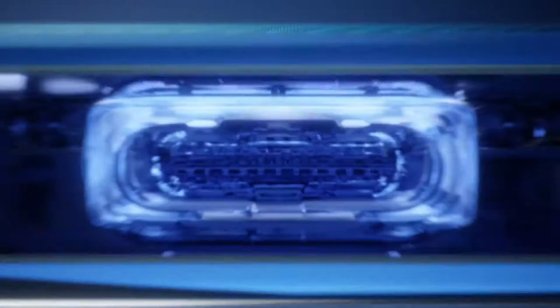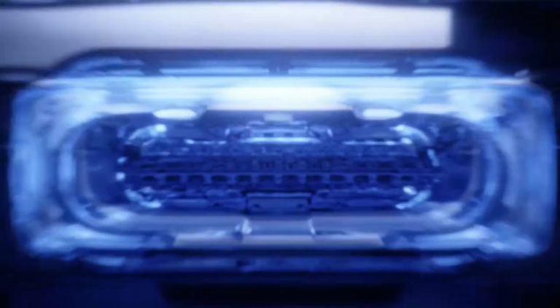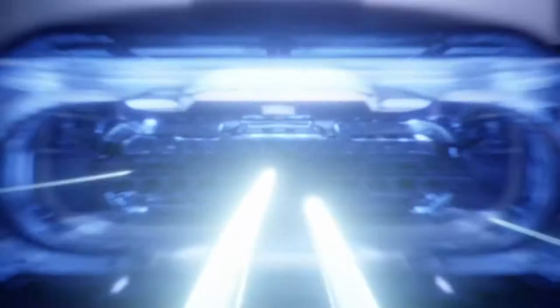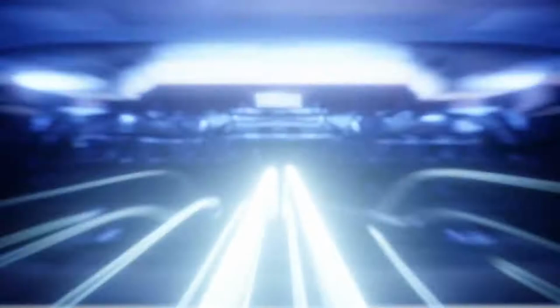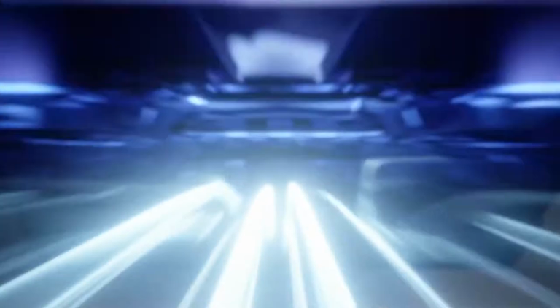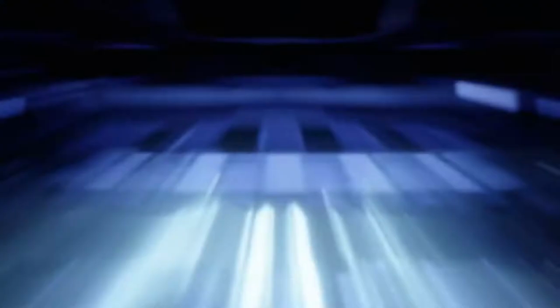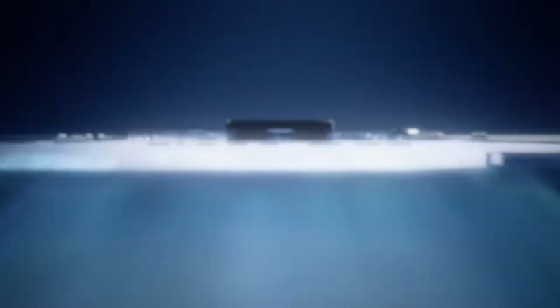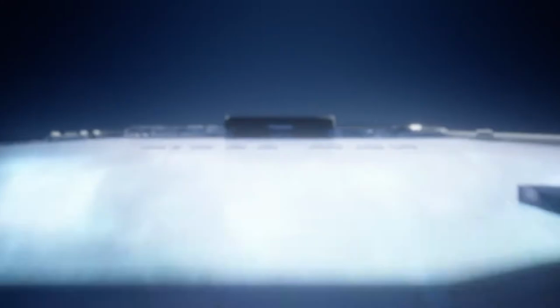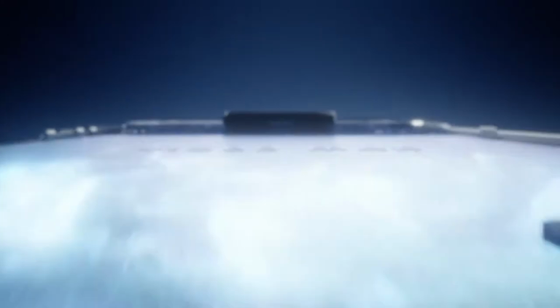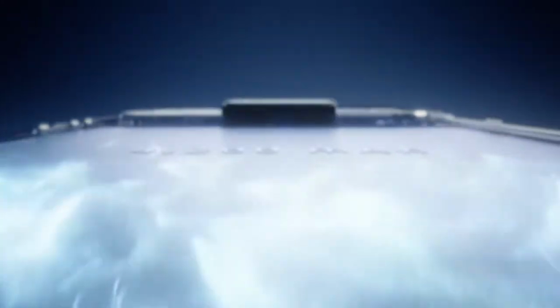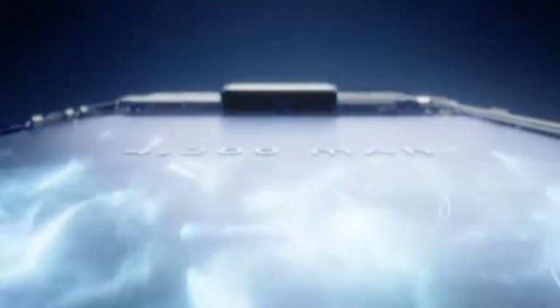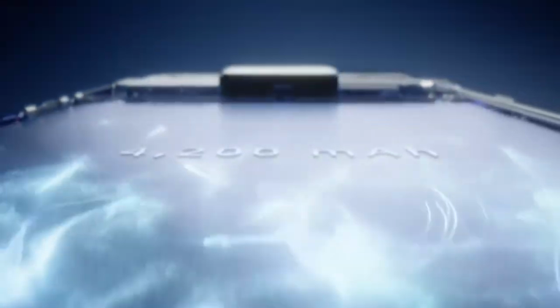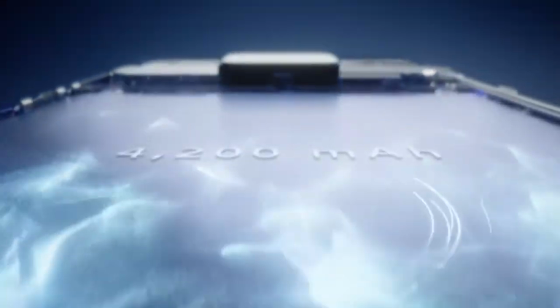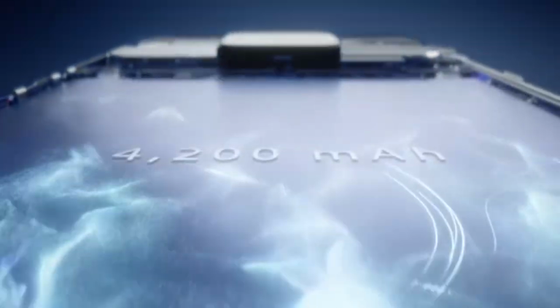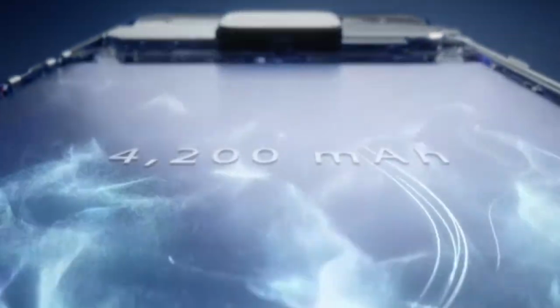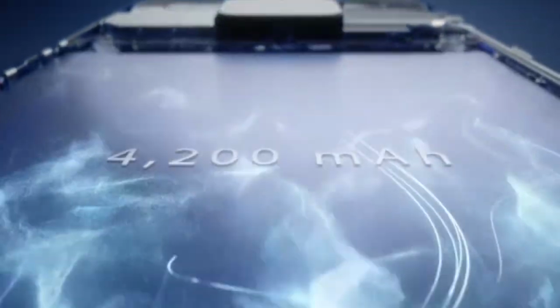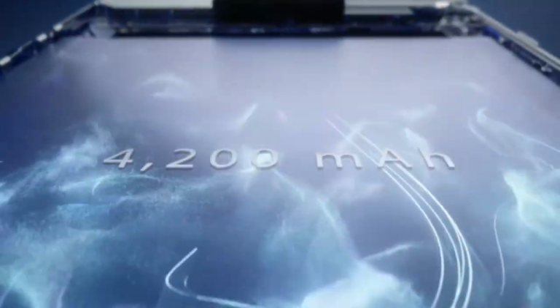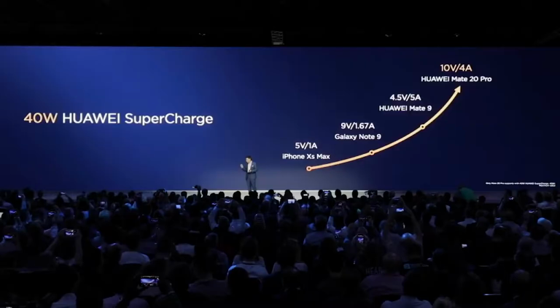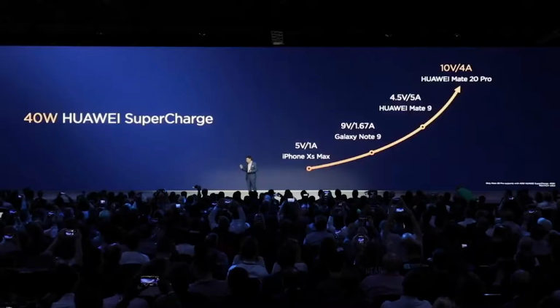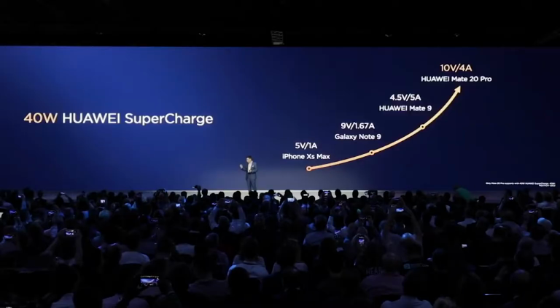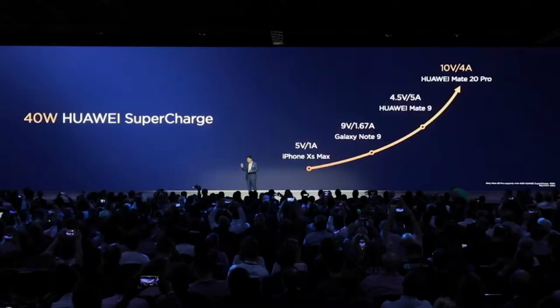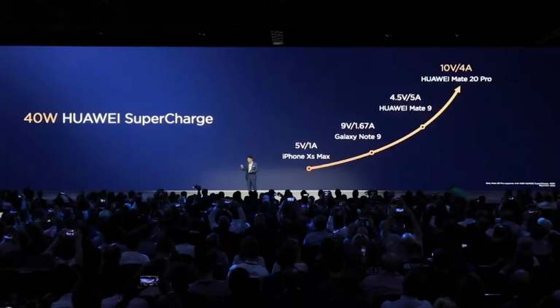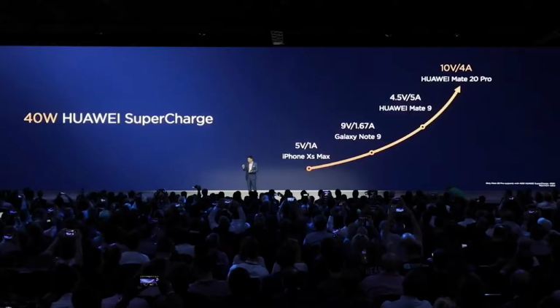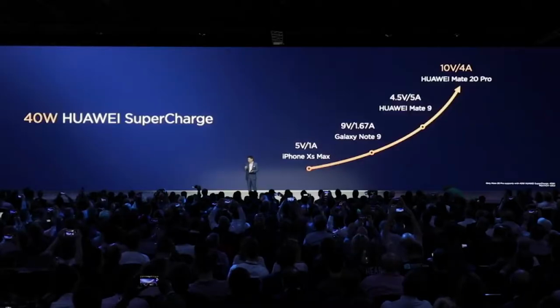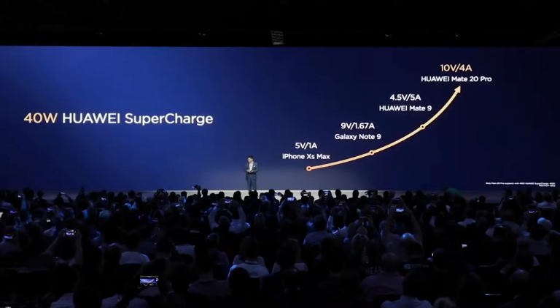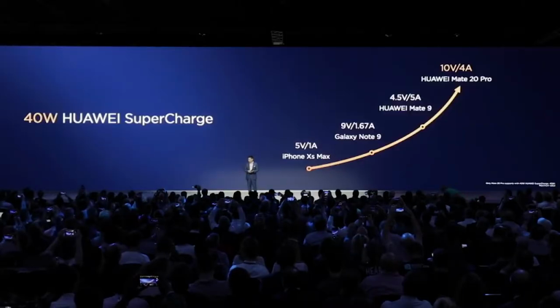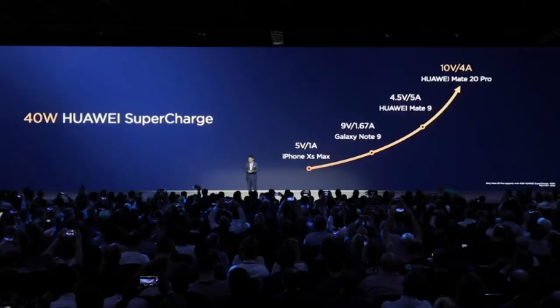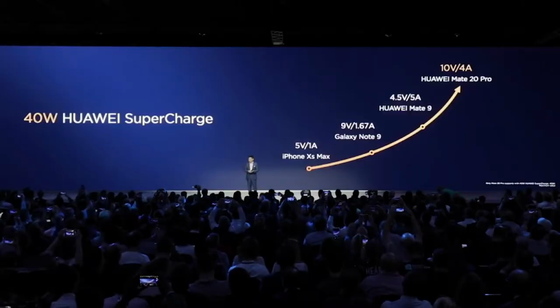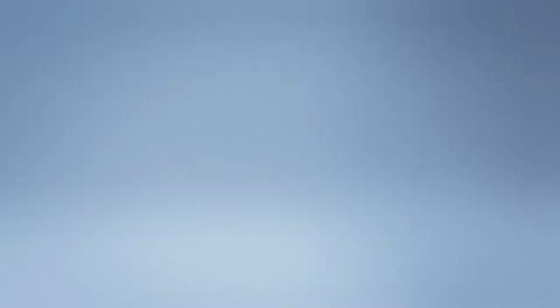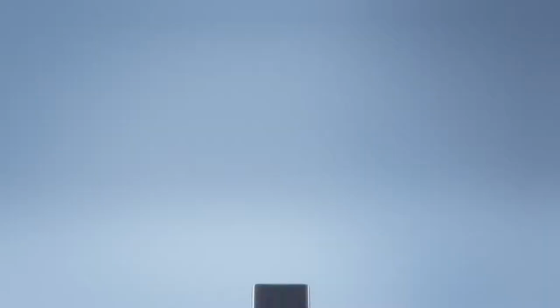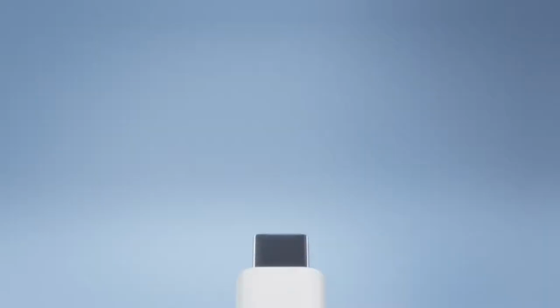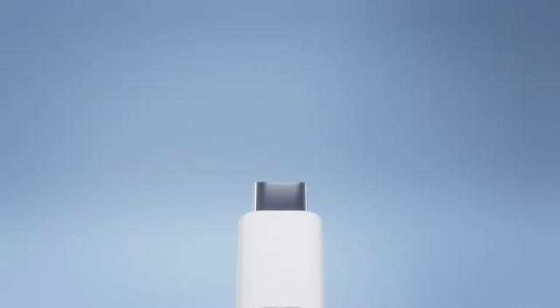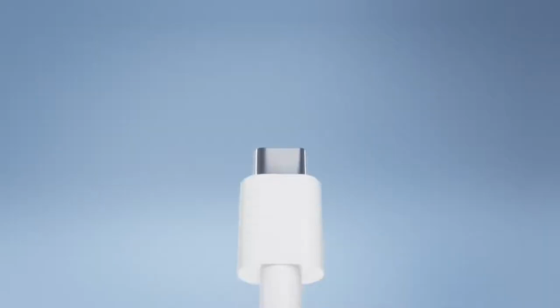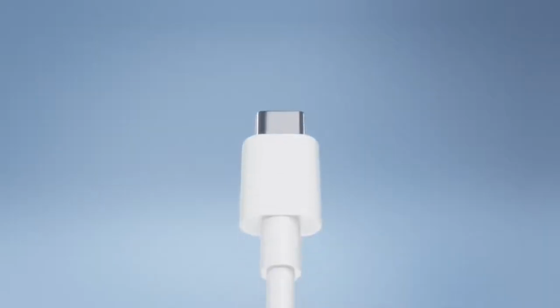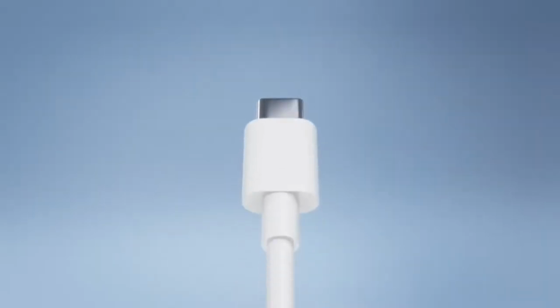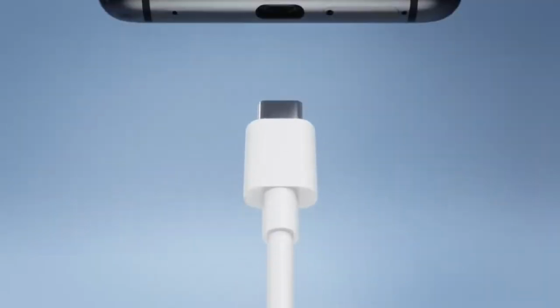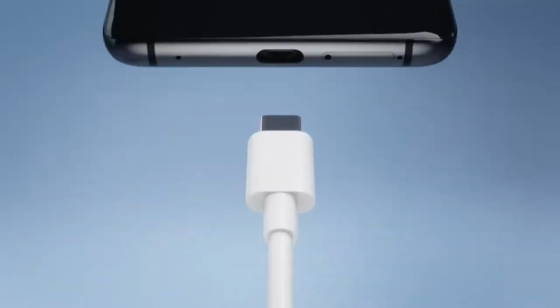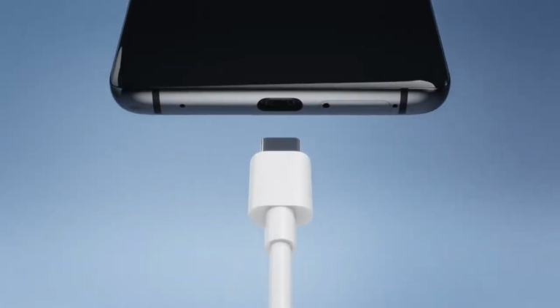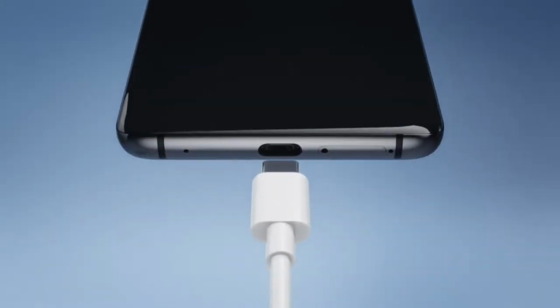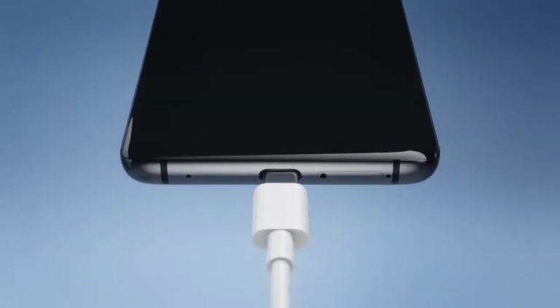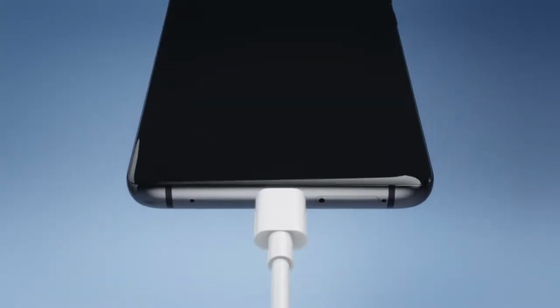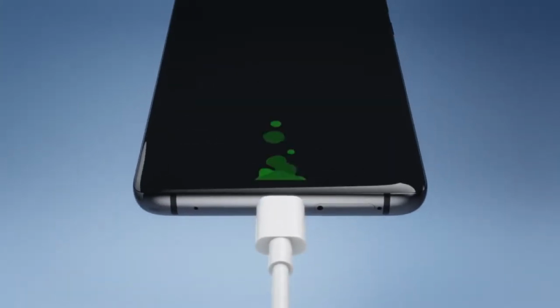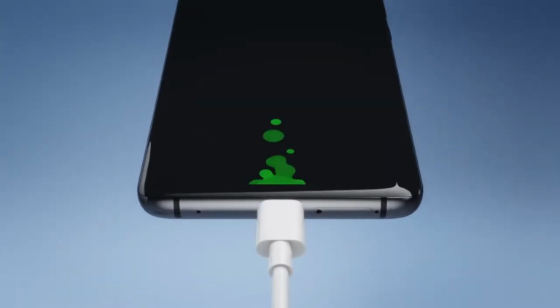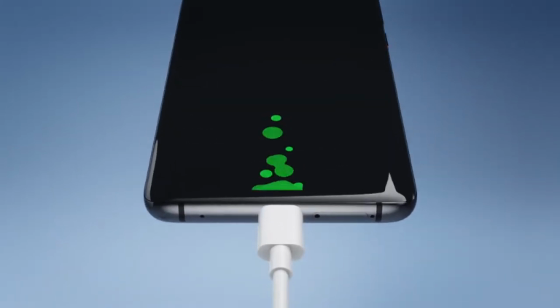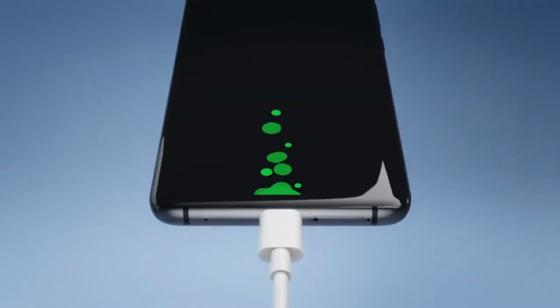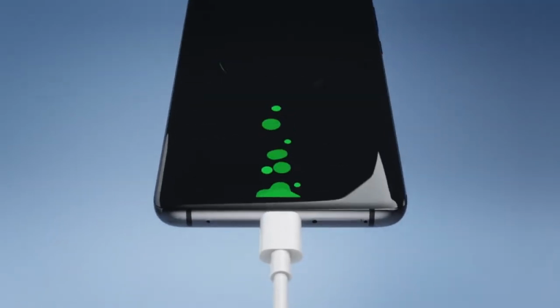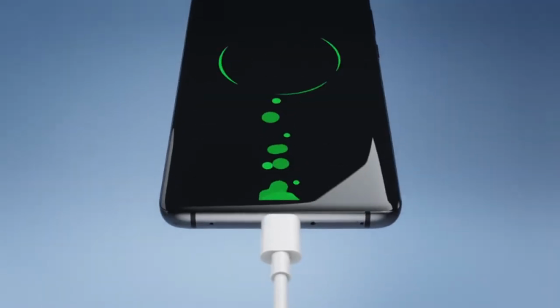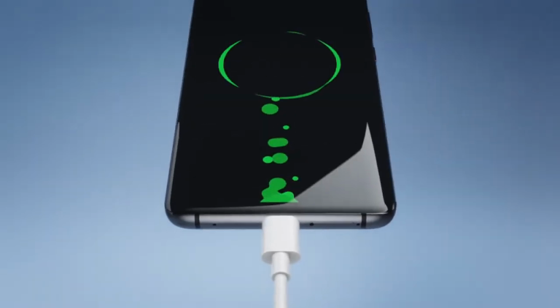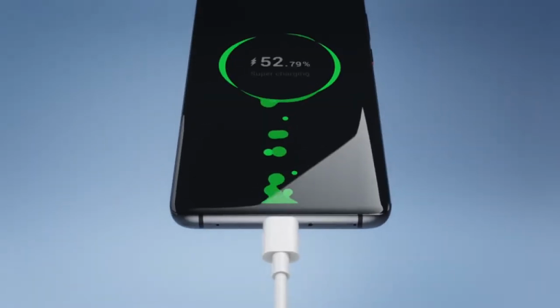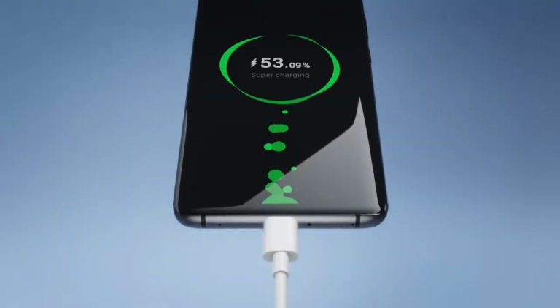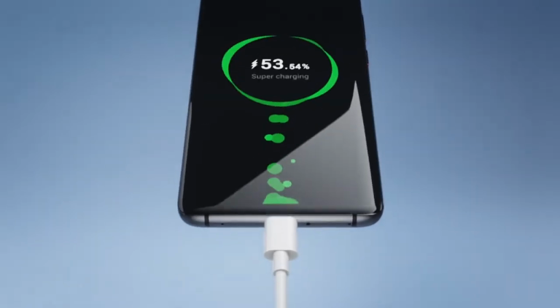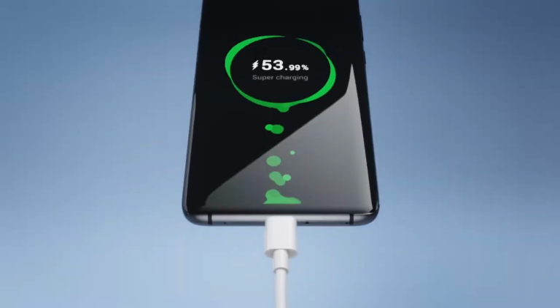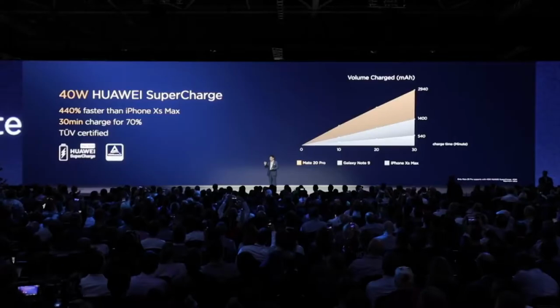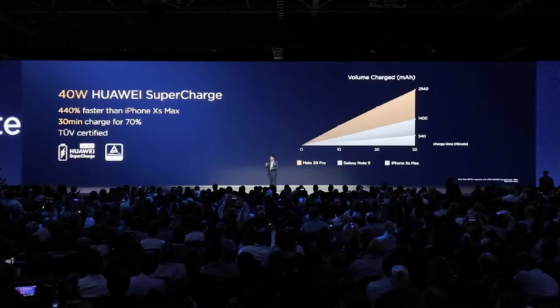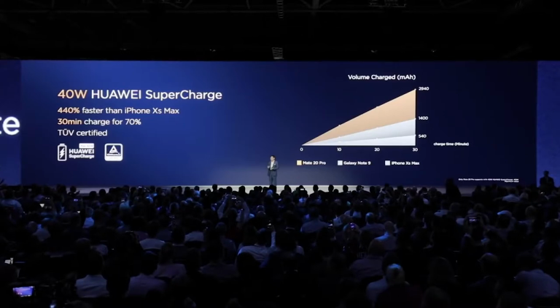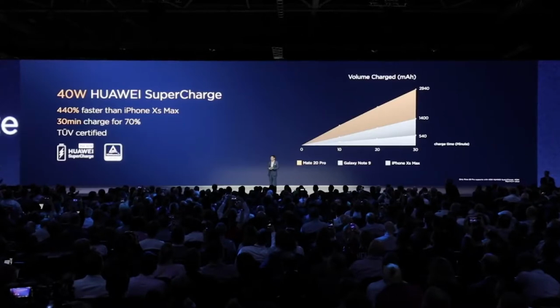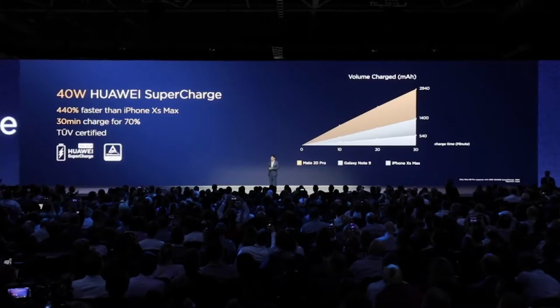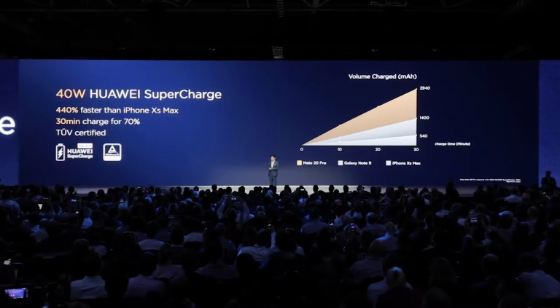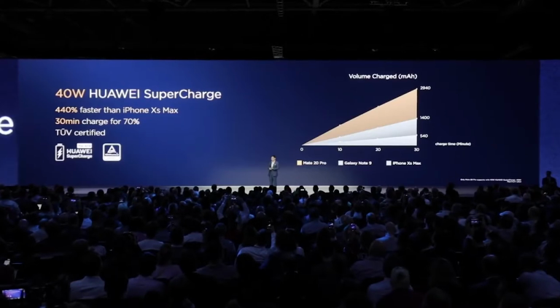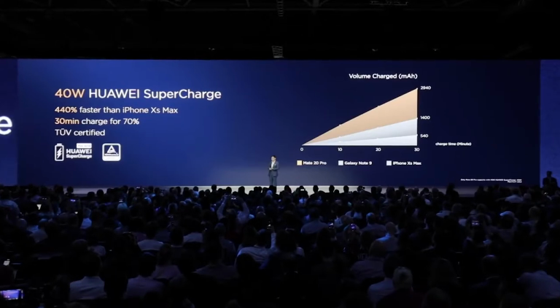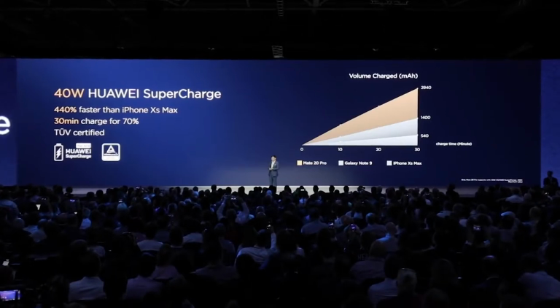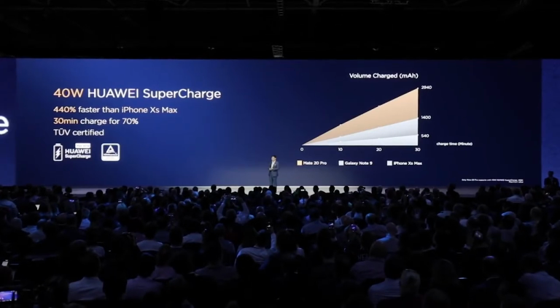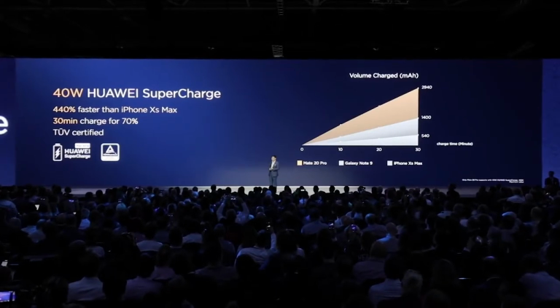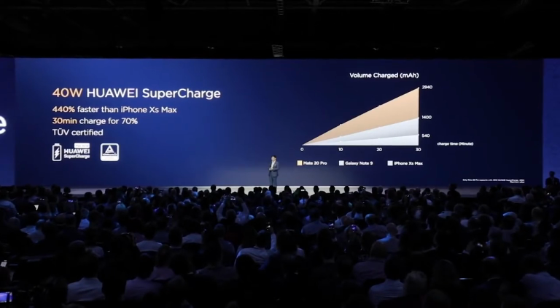We bring super fast 40-watt charging. In just half an hour, you can charge this phone to 70% of the battery.